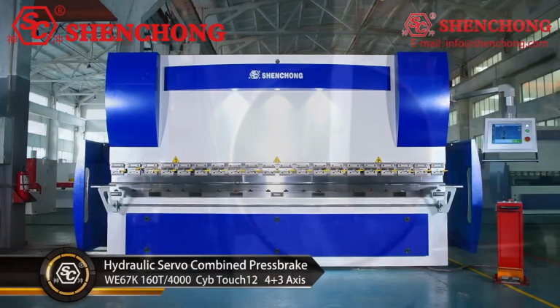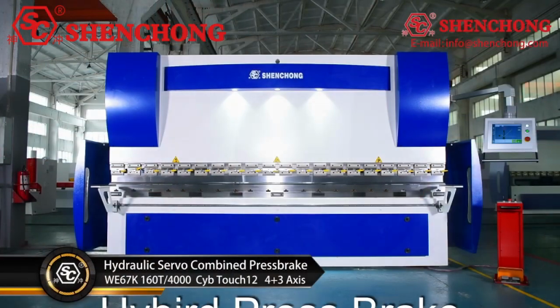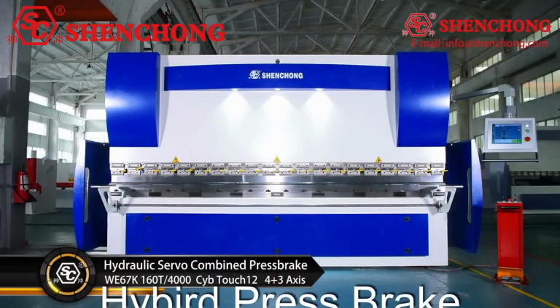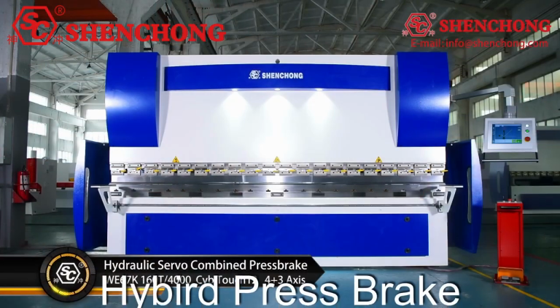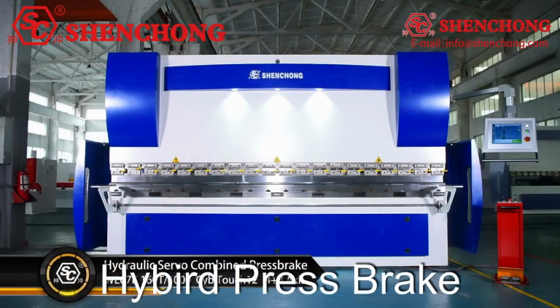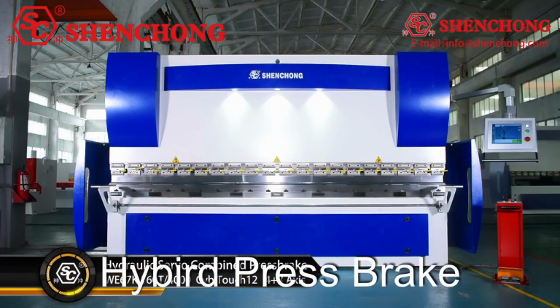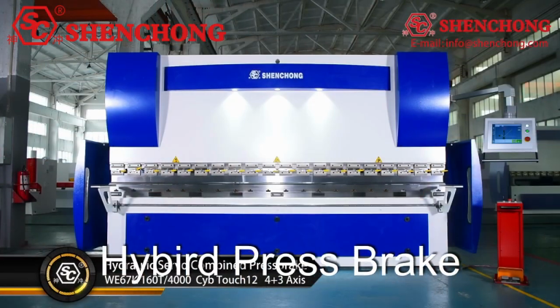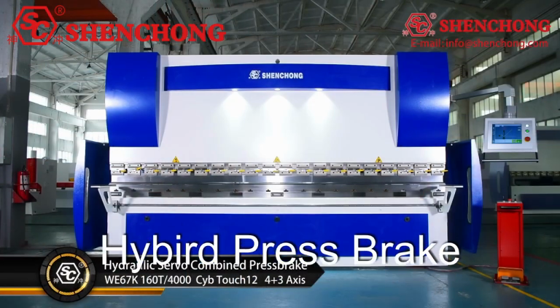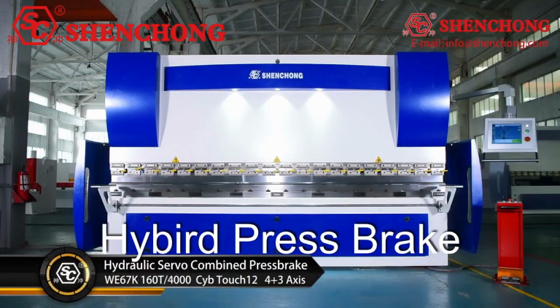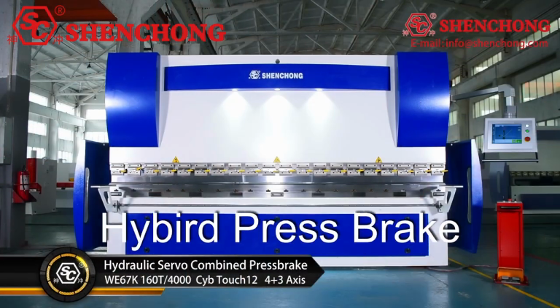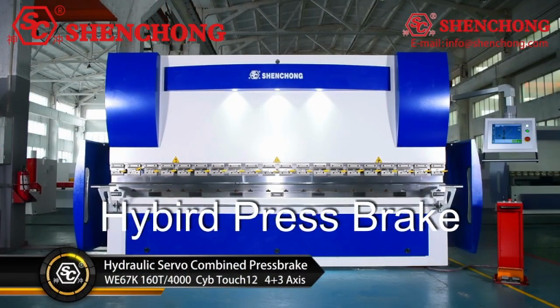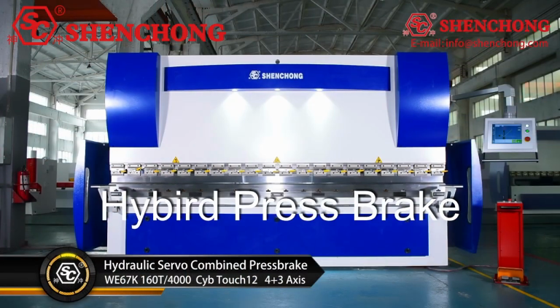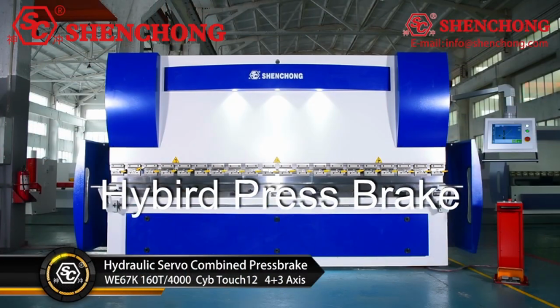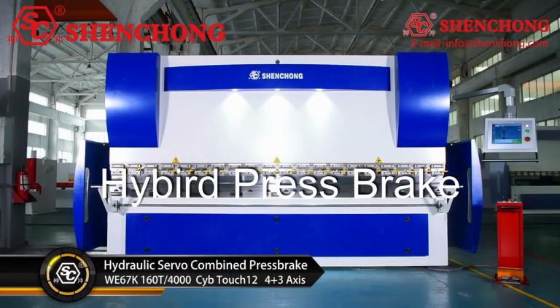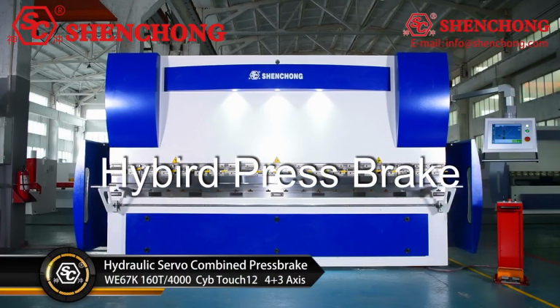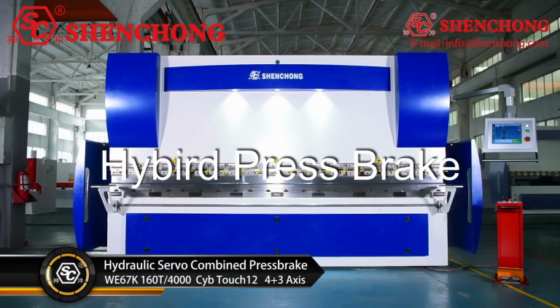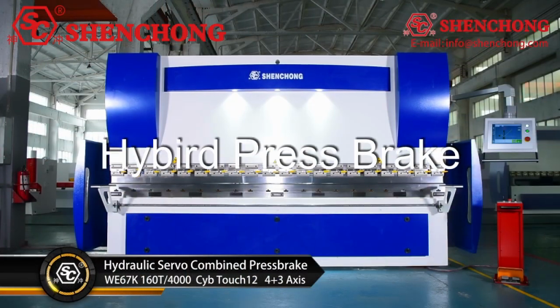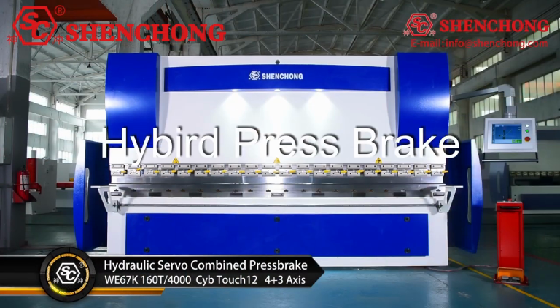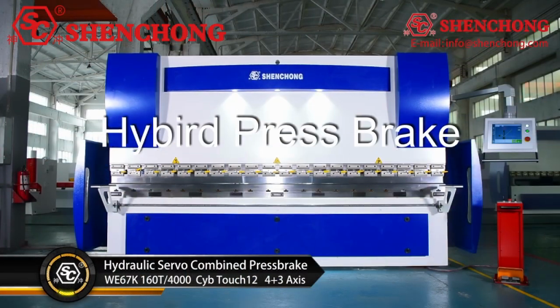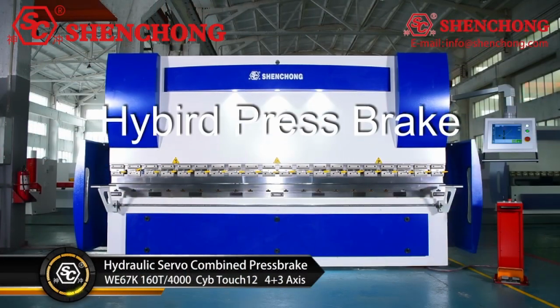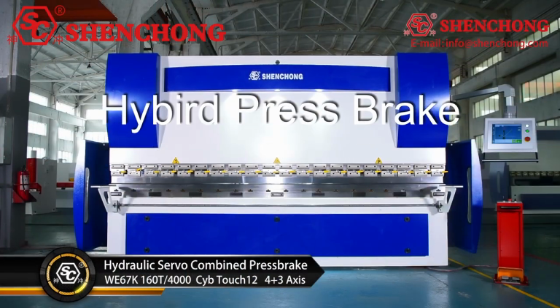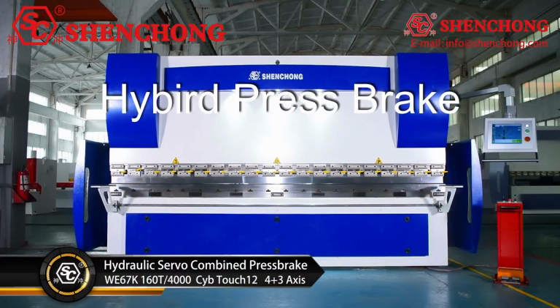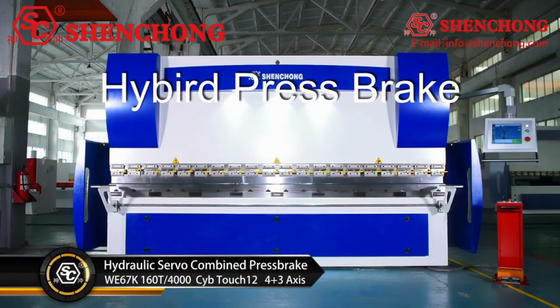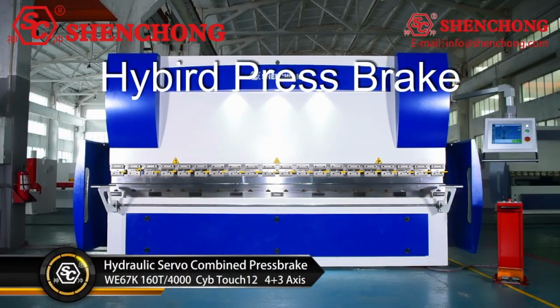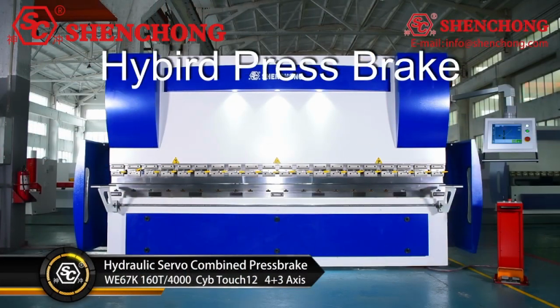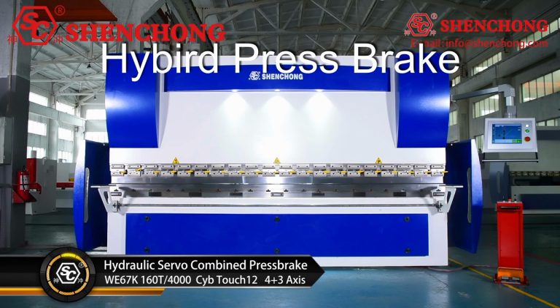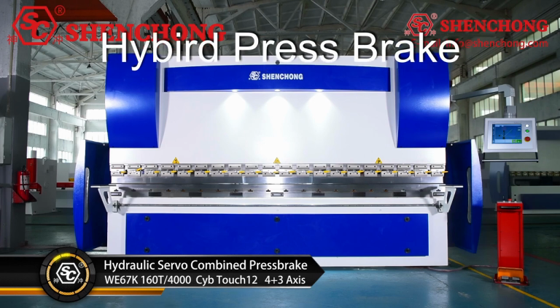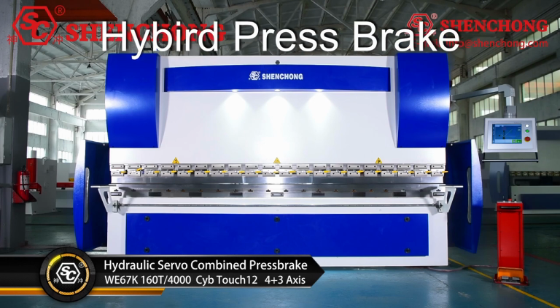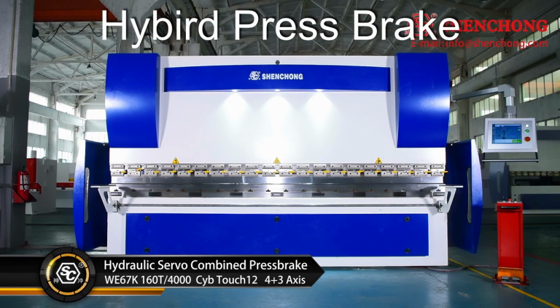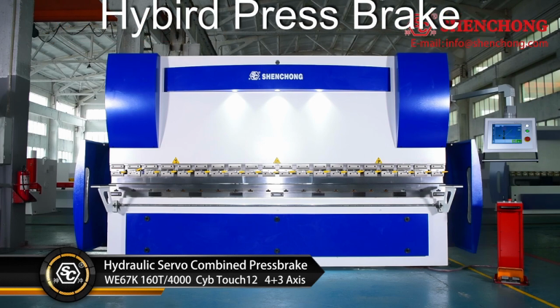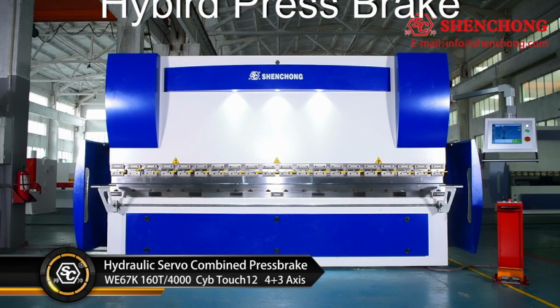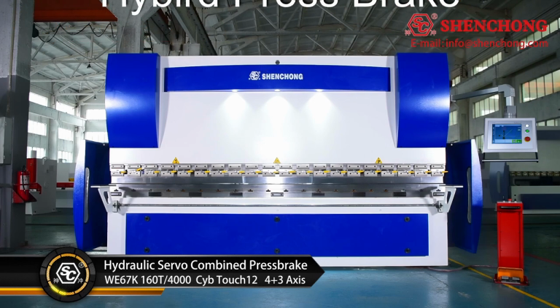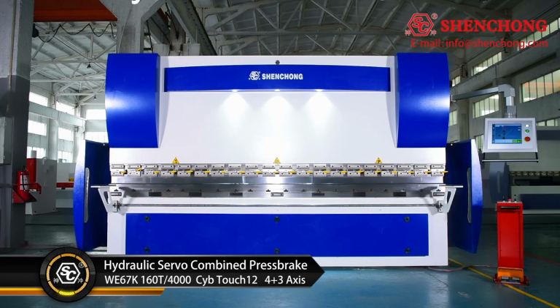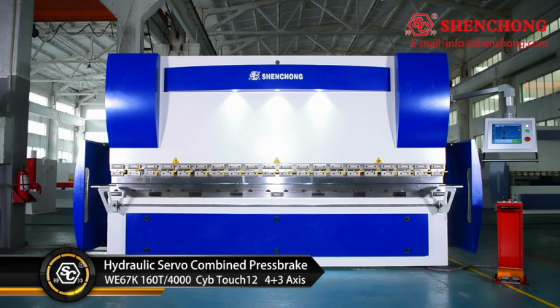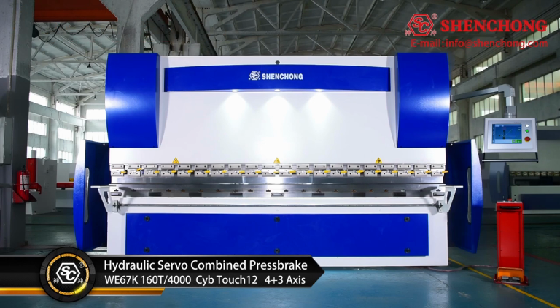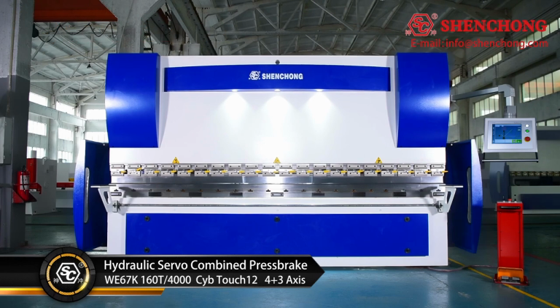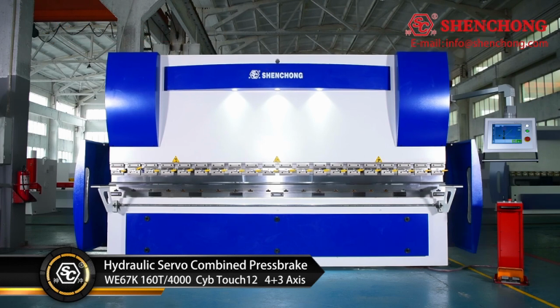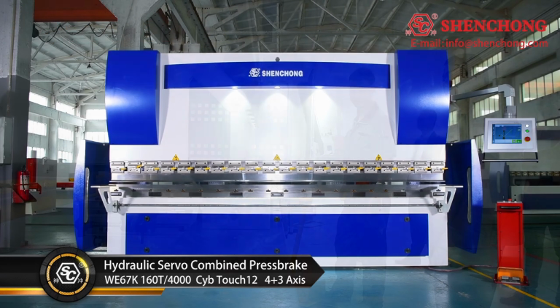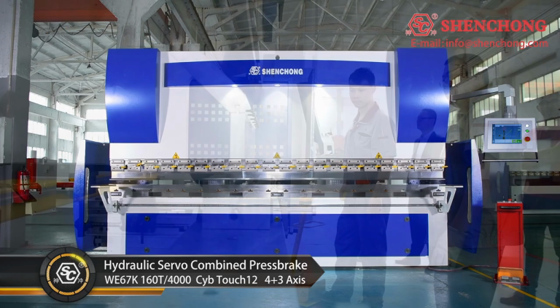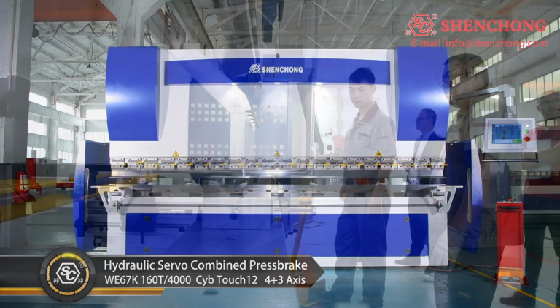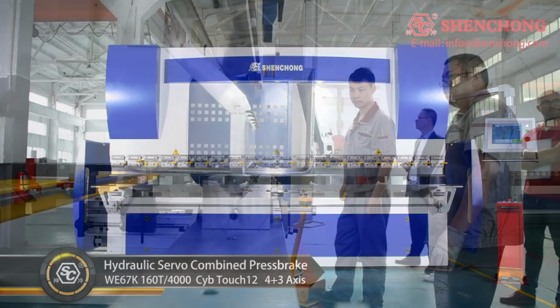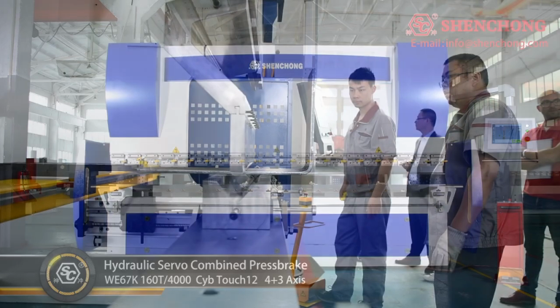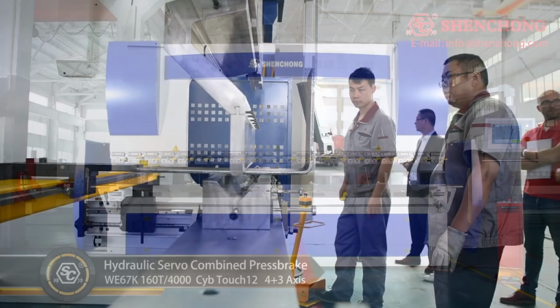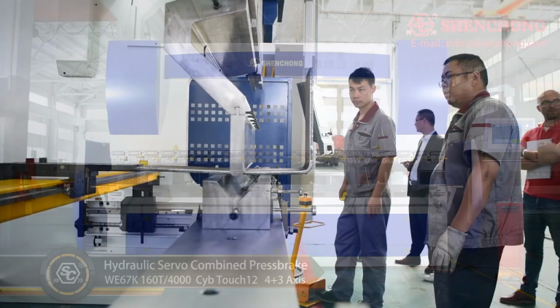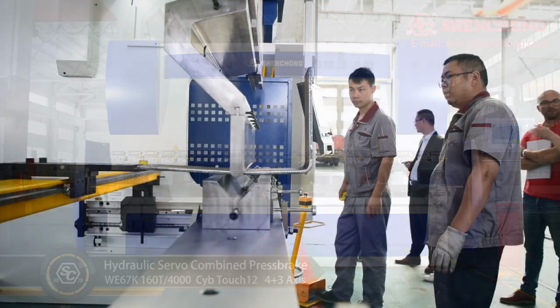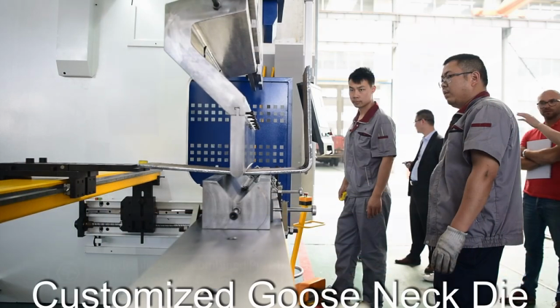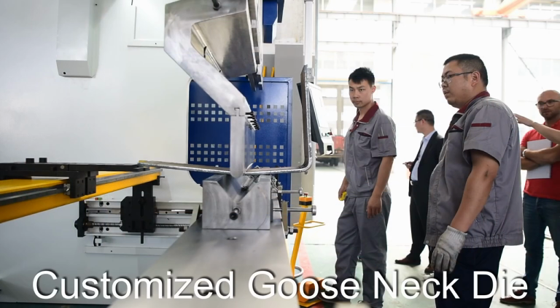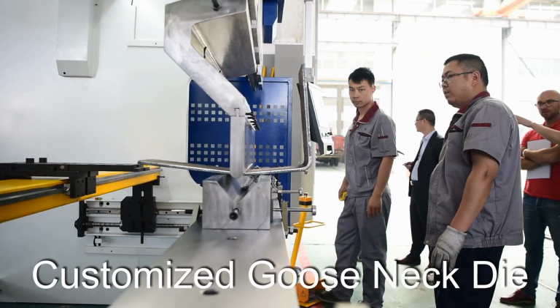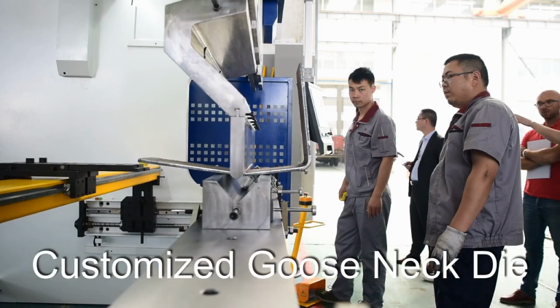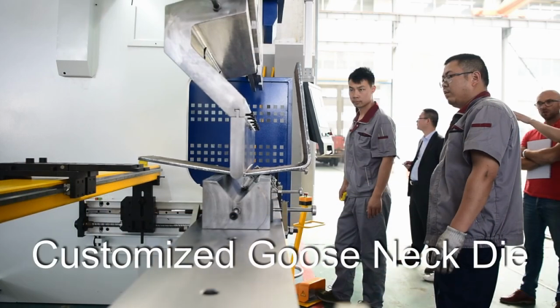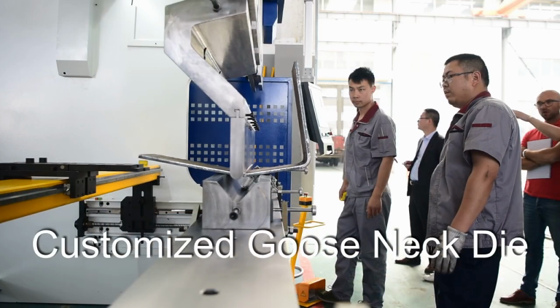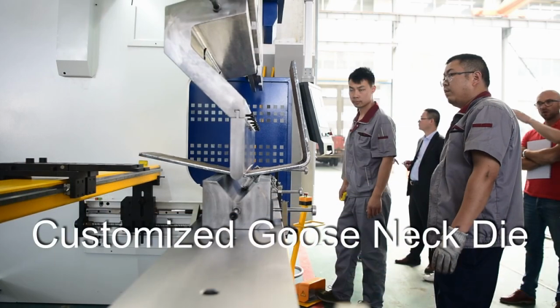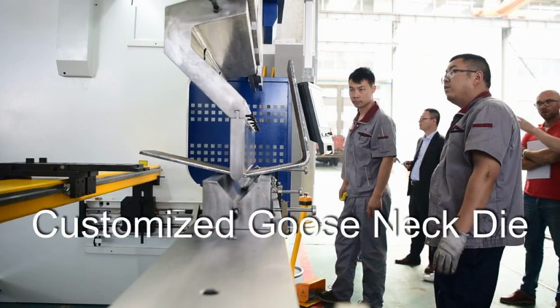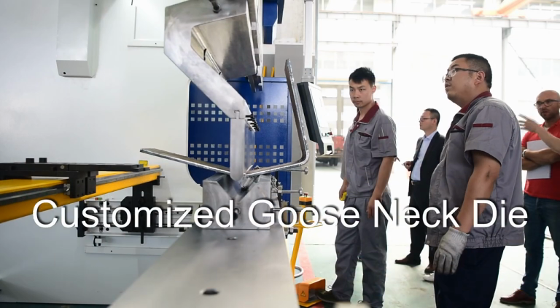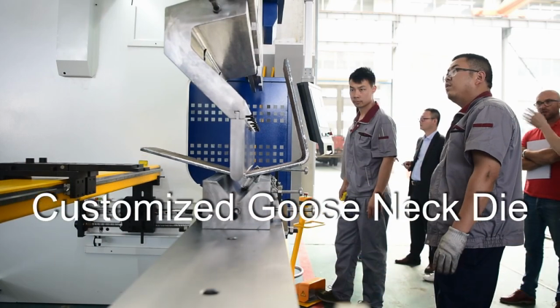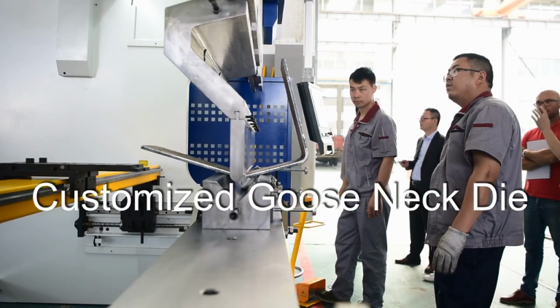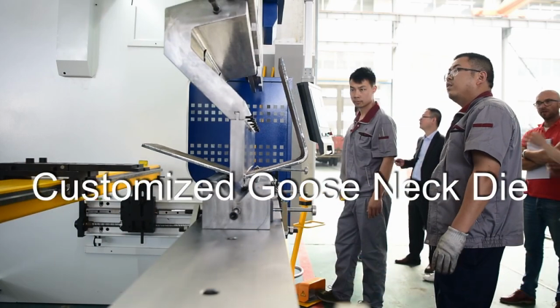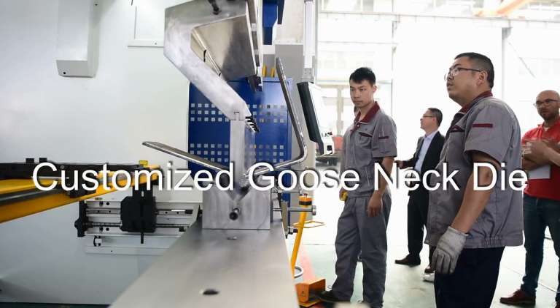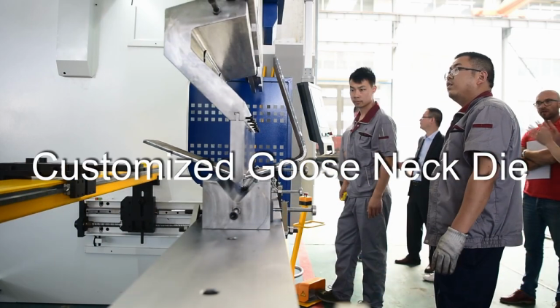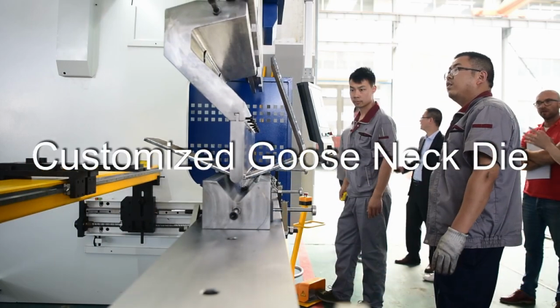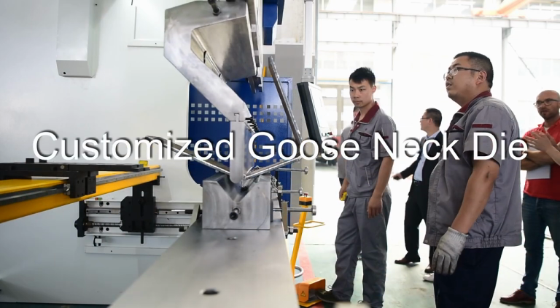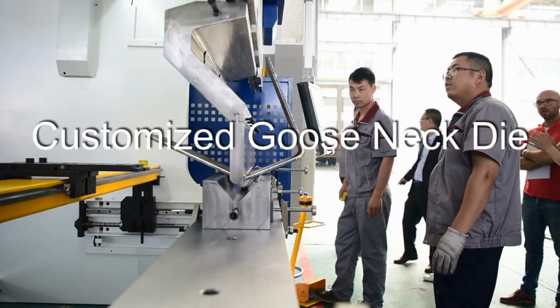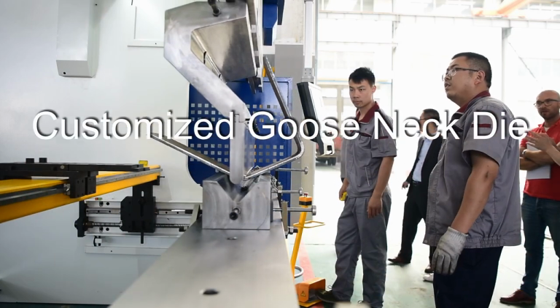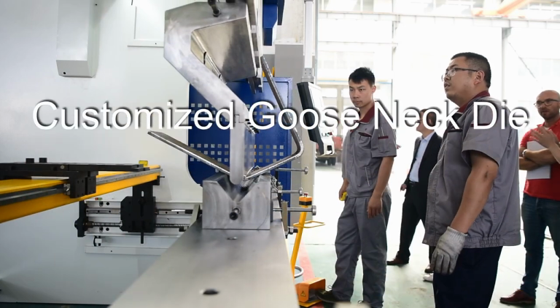Hybrid CNC press brake working with customized goose neck die.